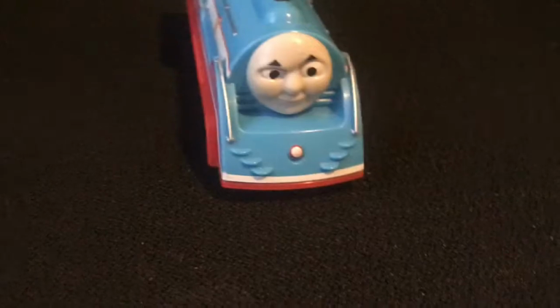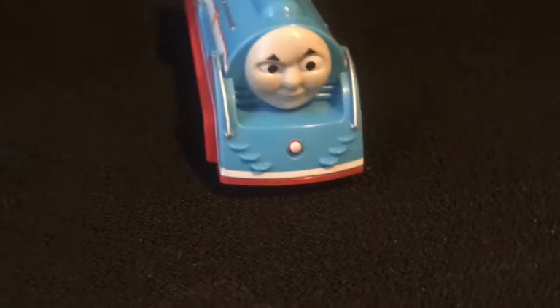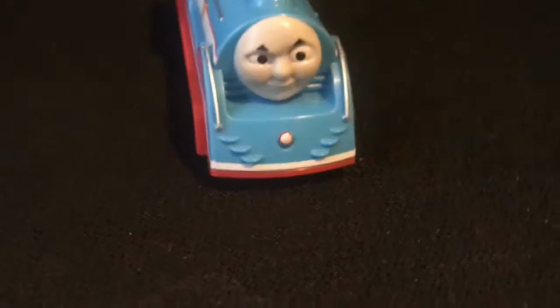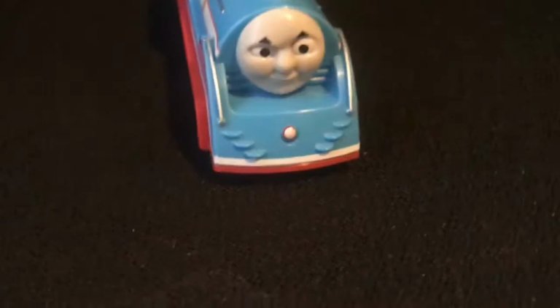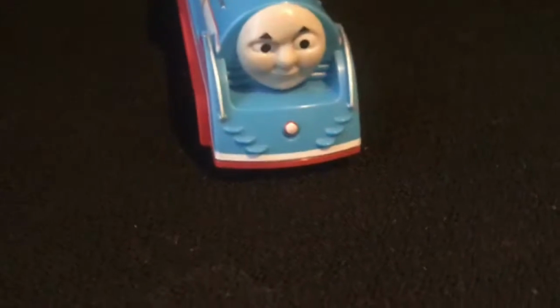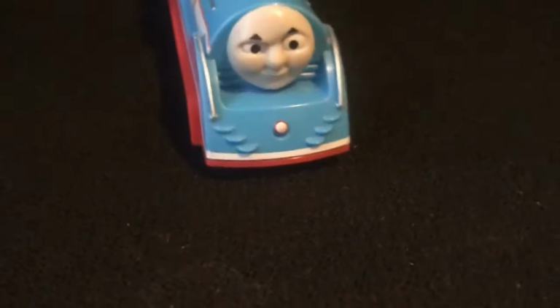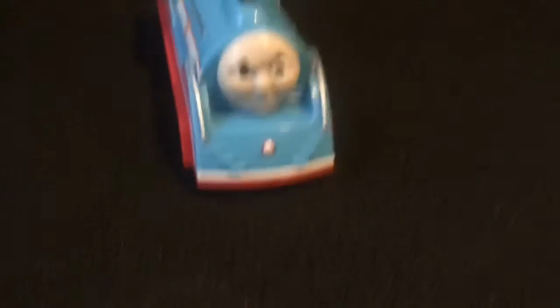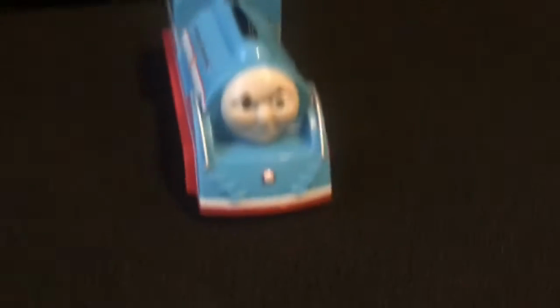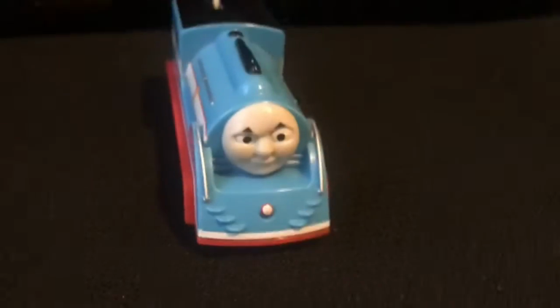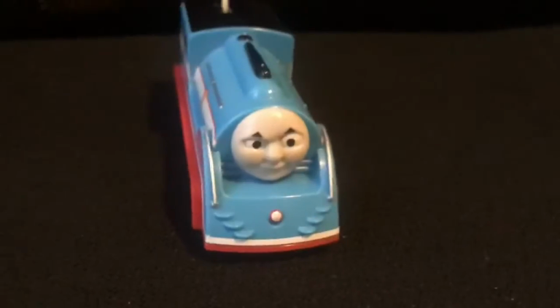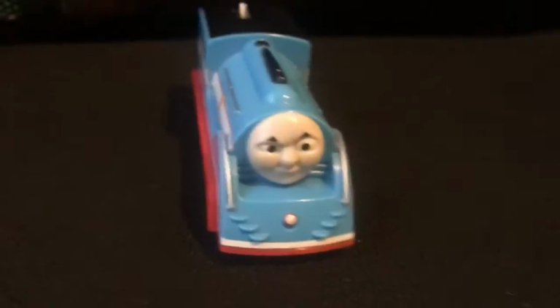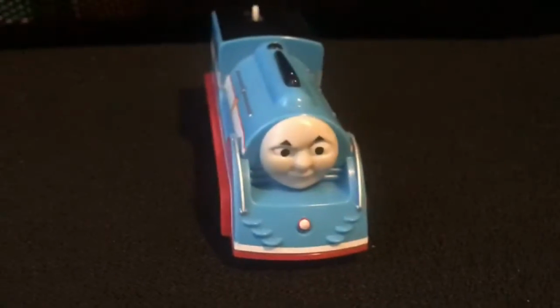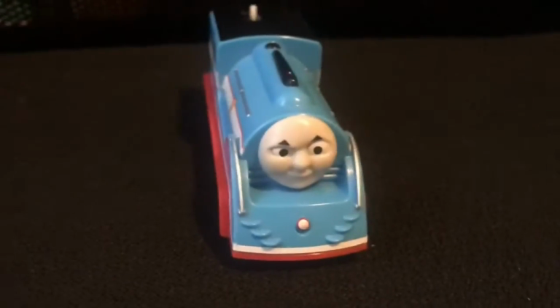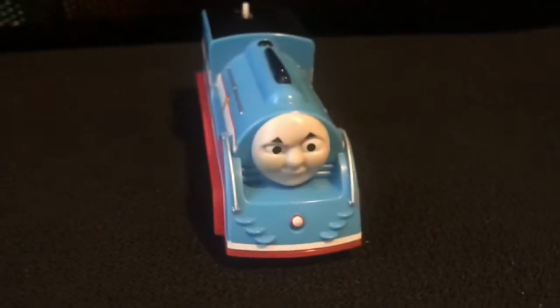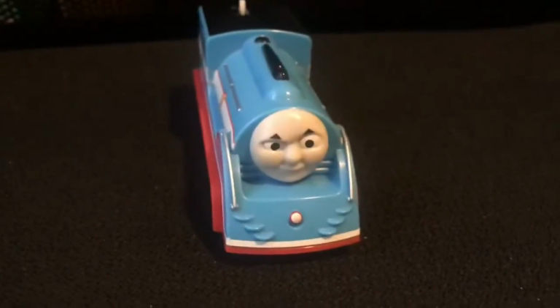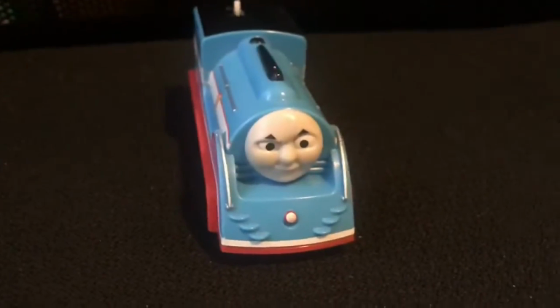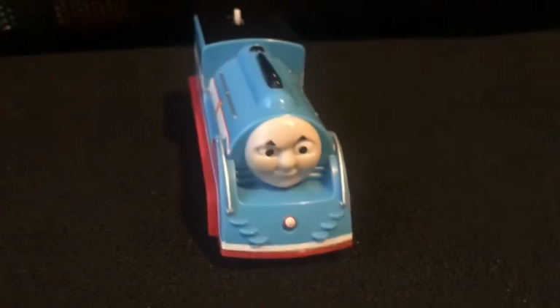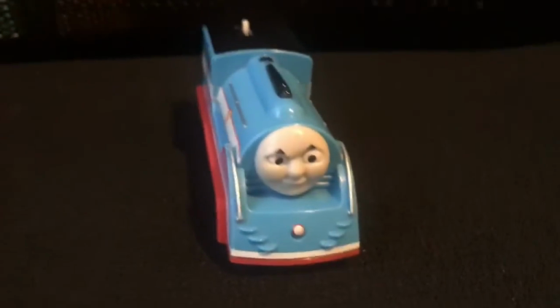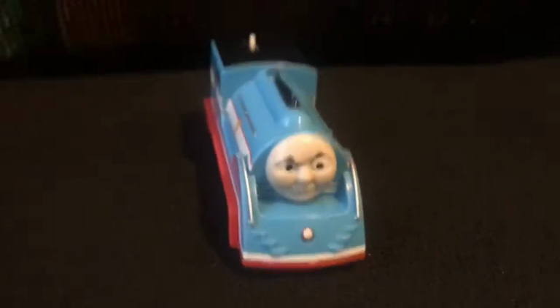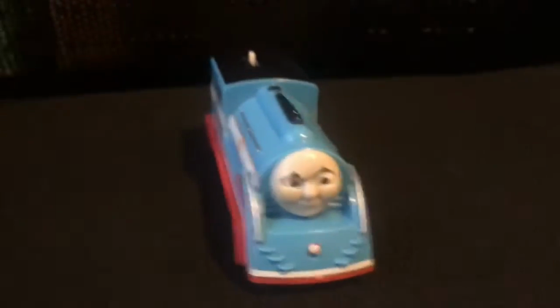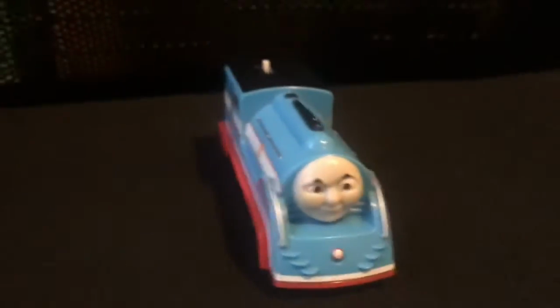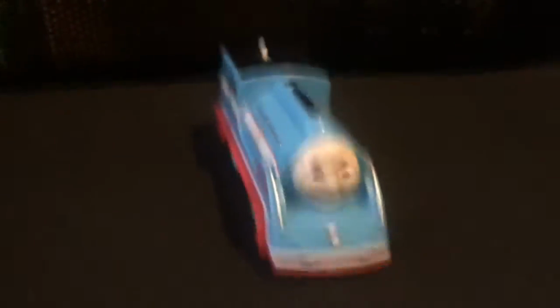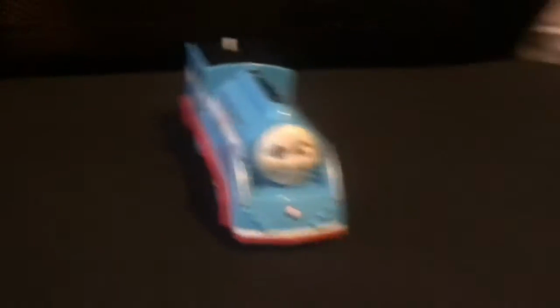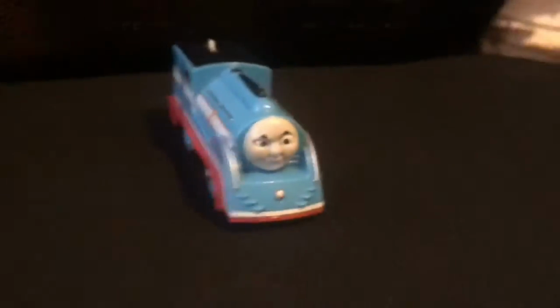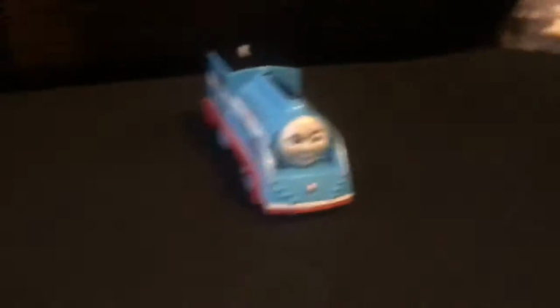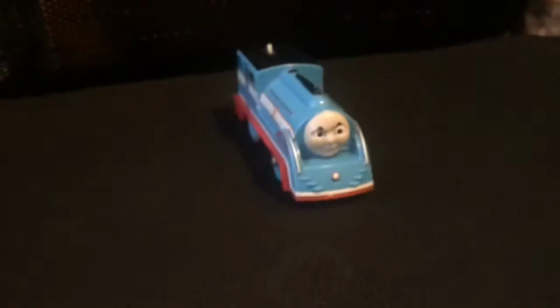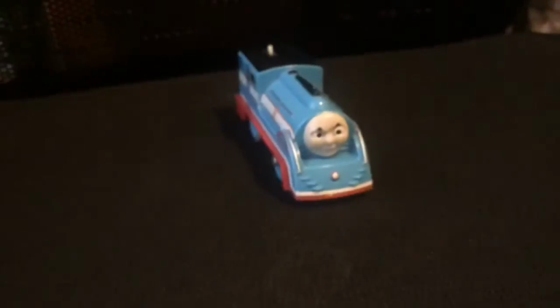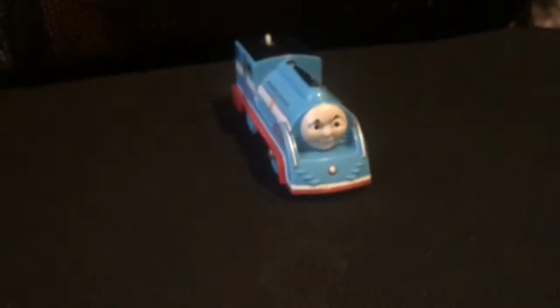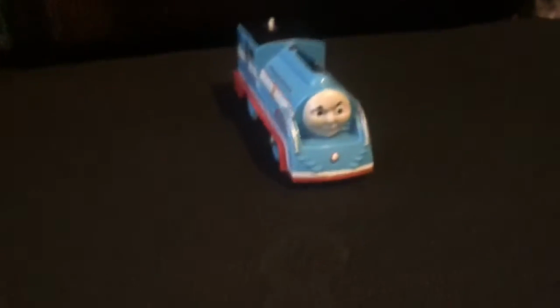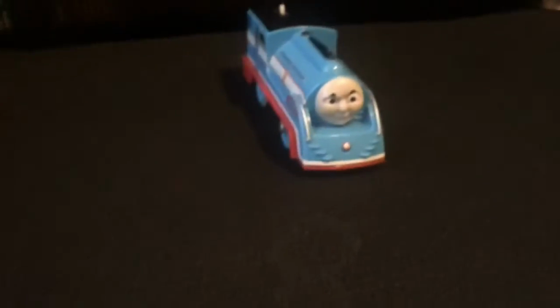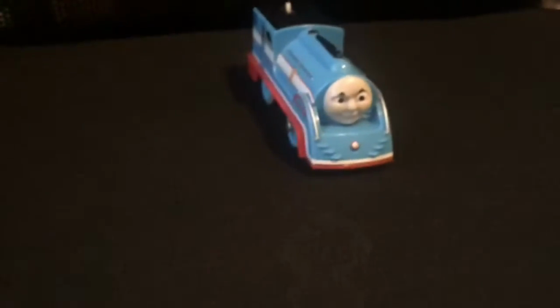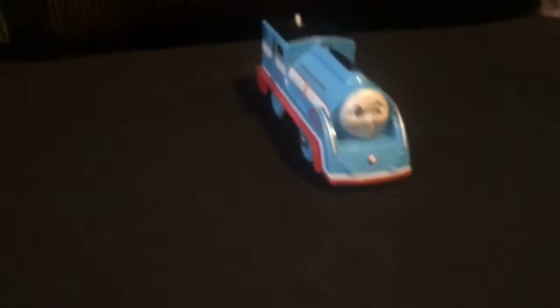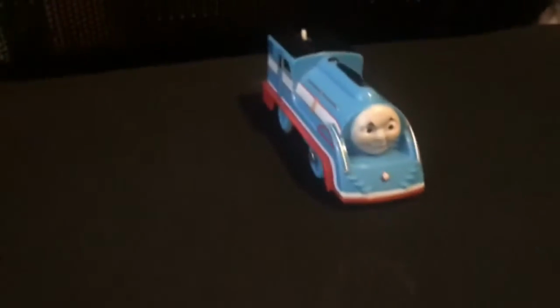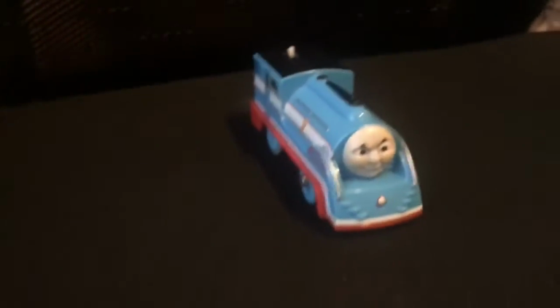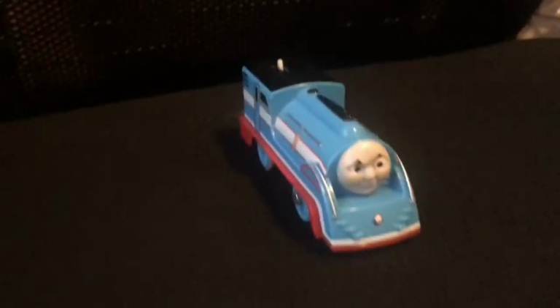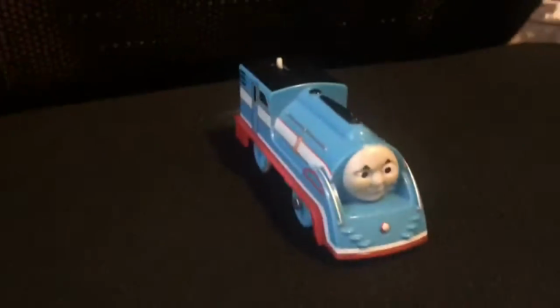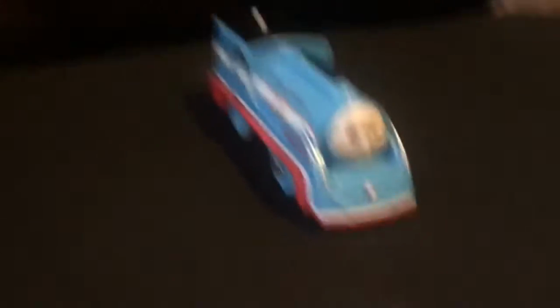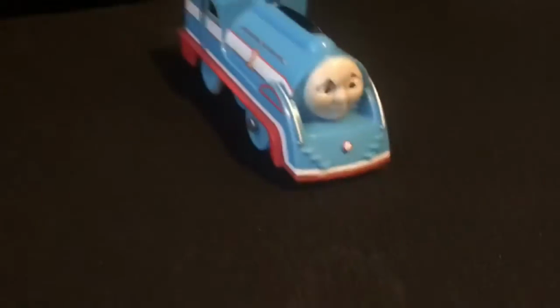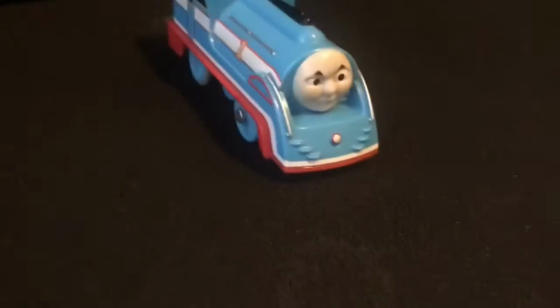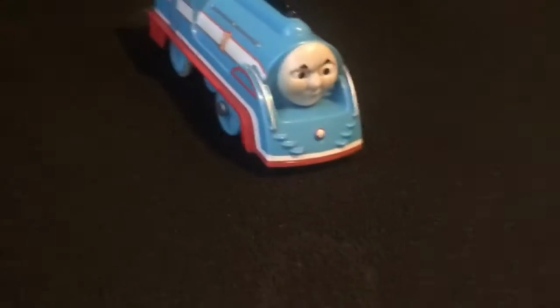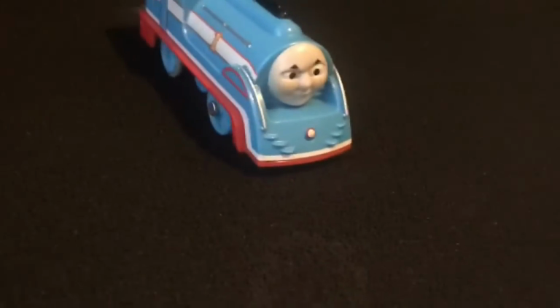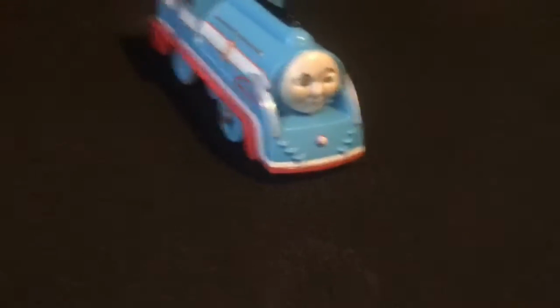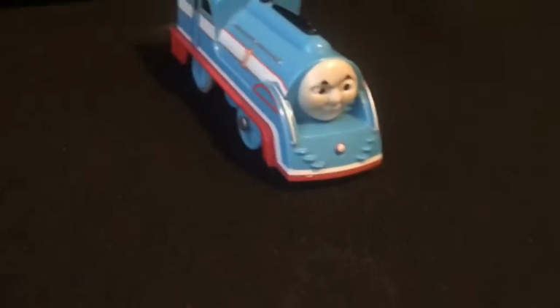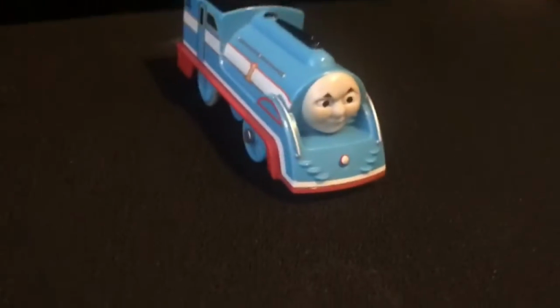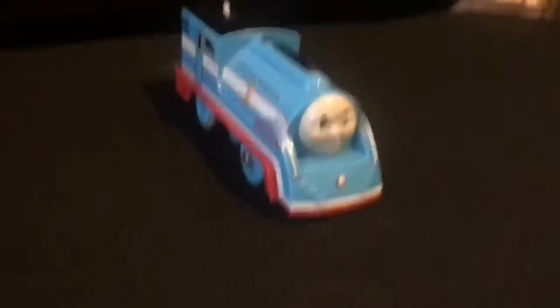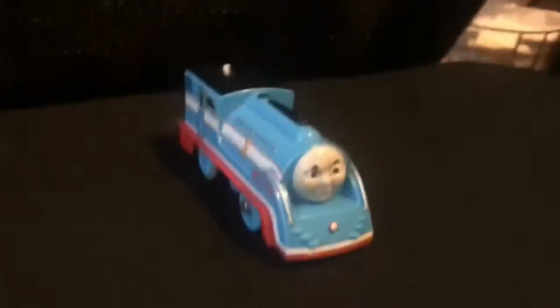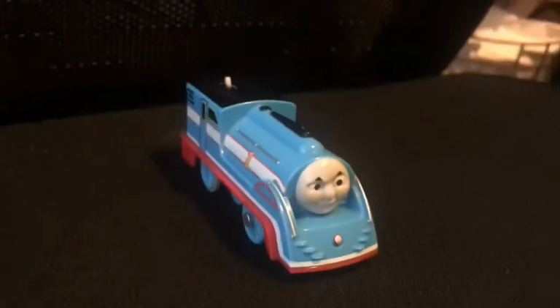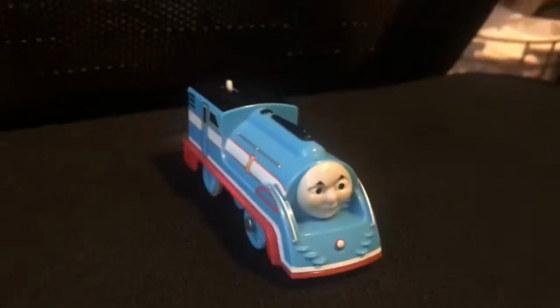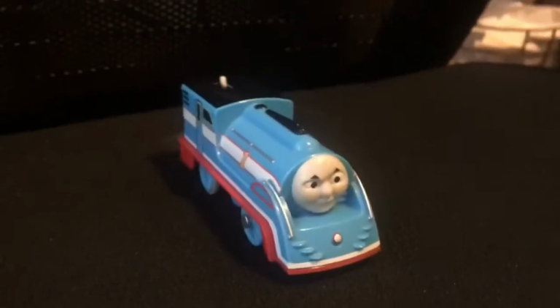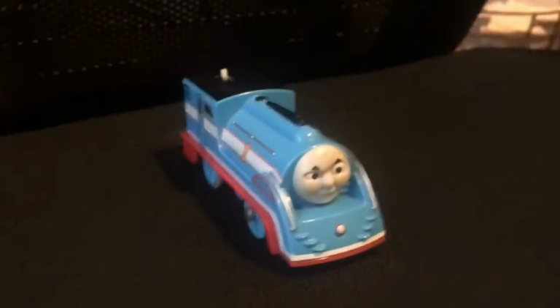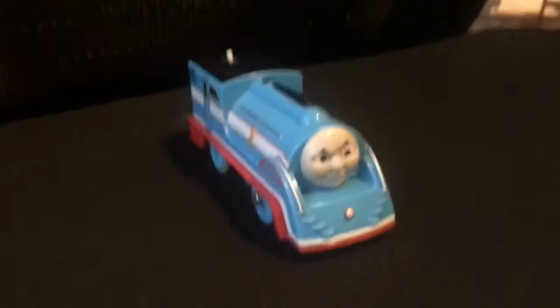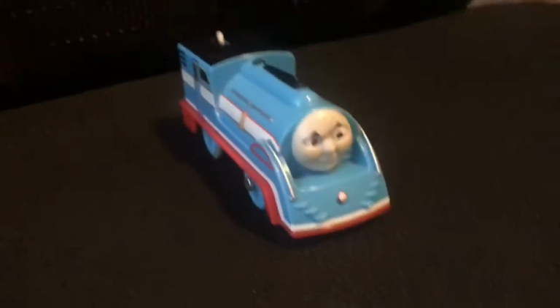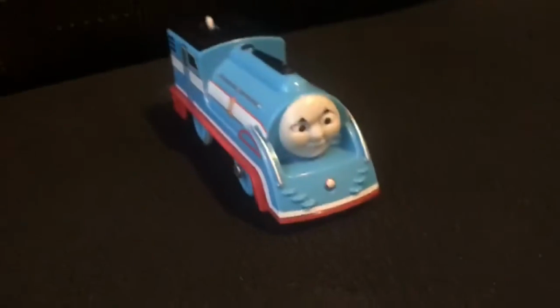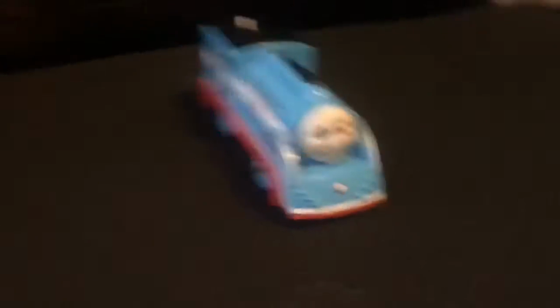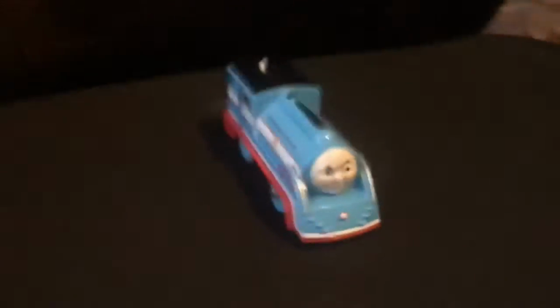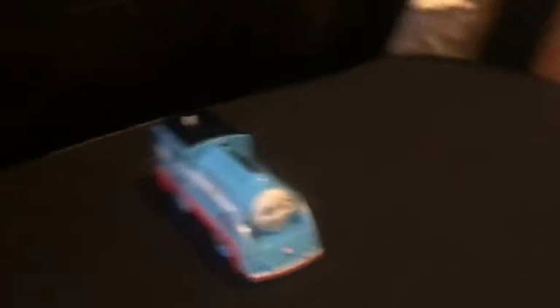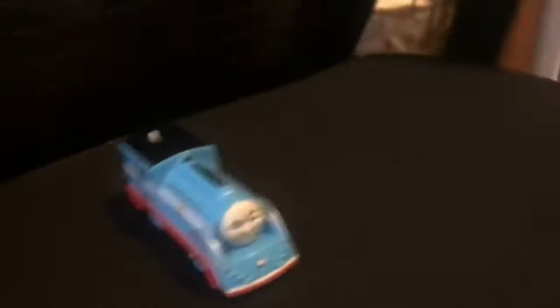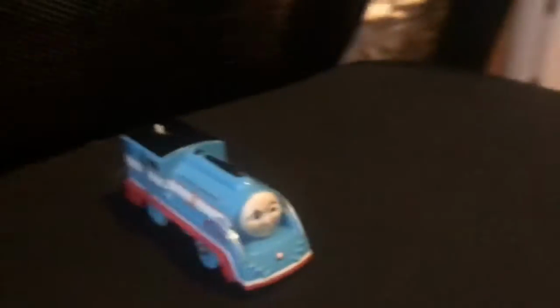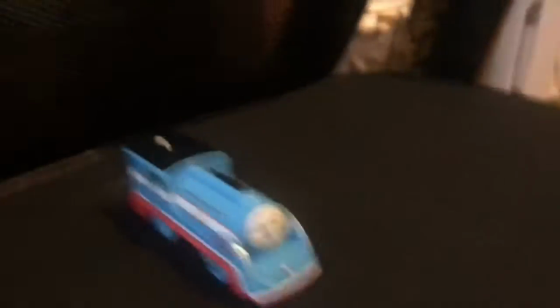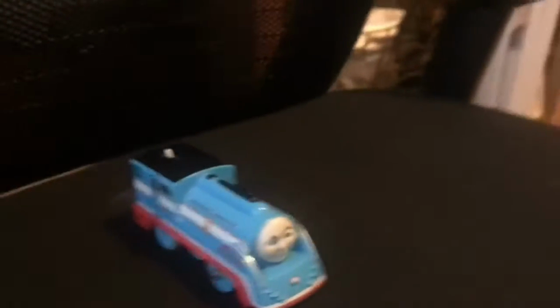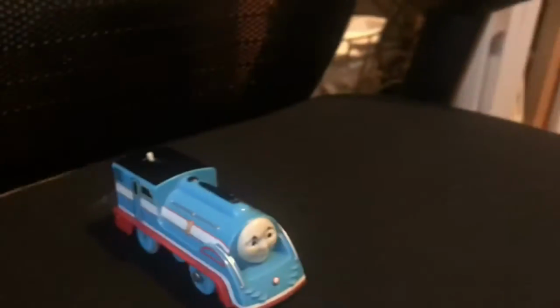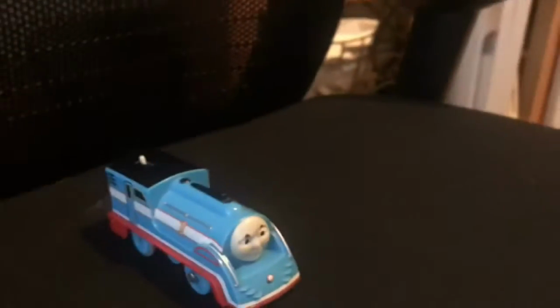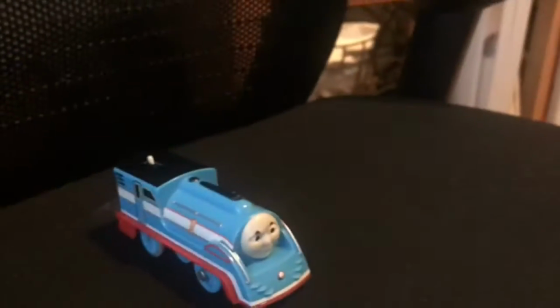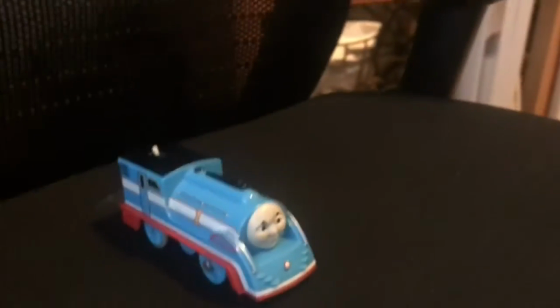Welcome to That Tank Engine. Today I'm going to review a mystery game that I'm going to show you.